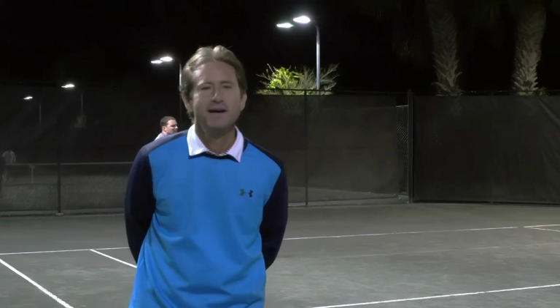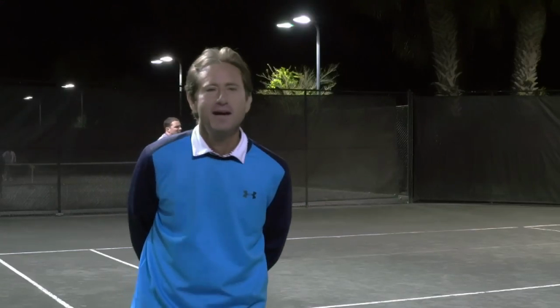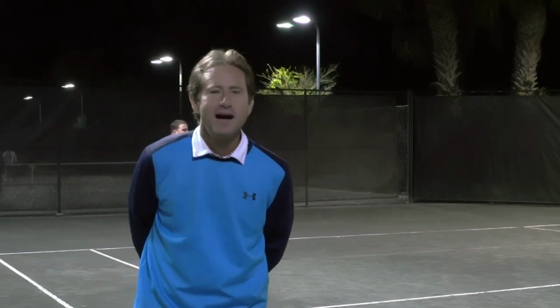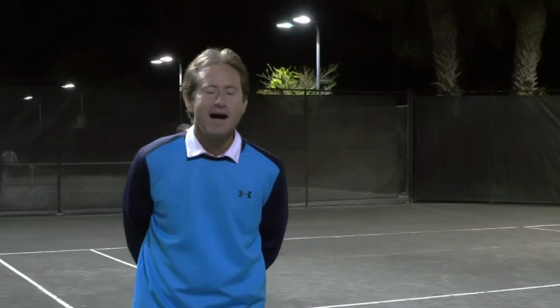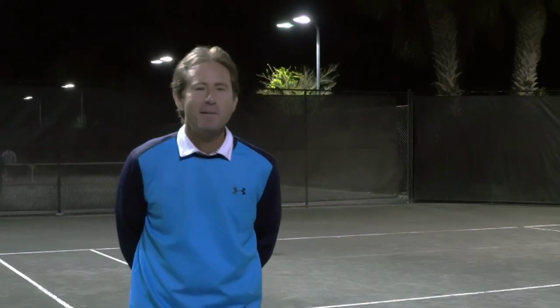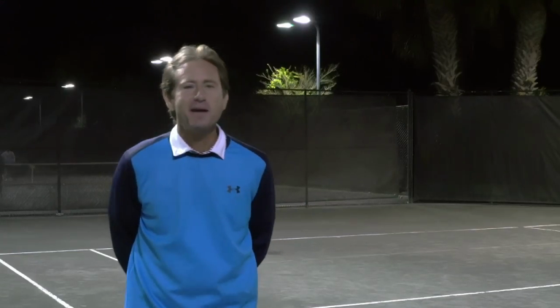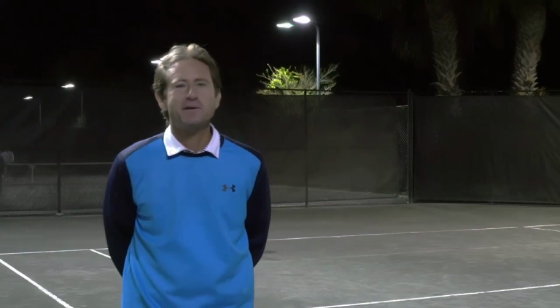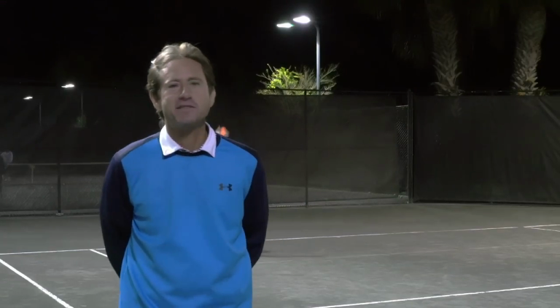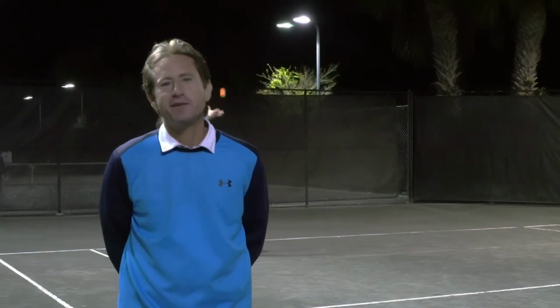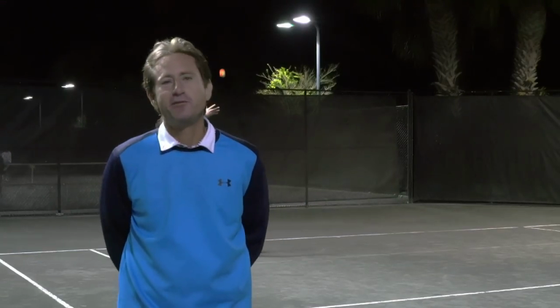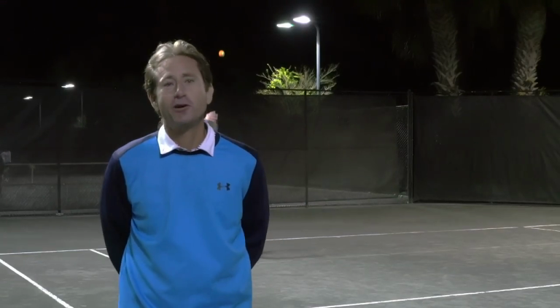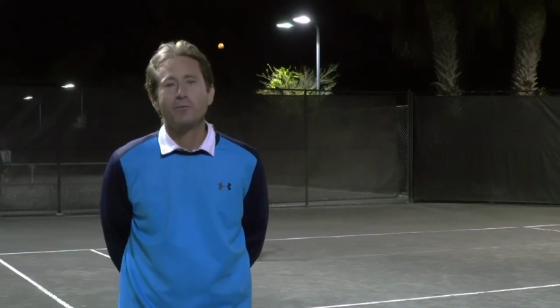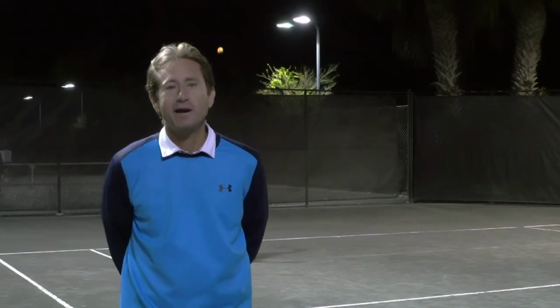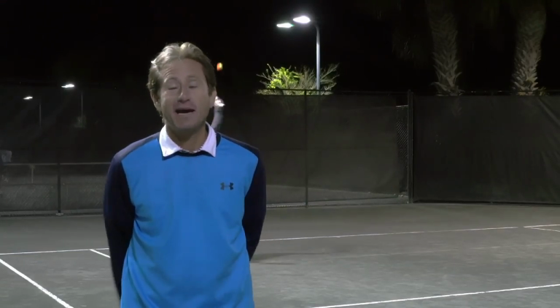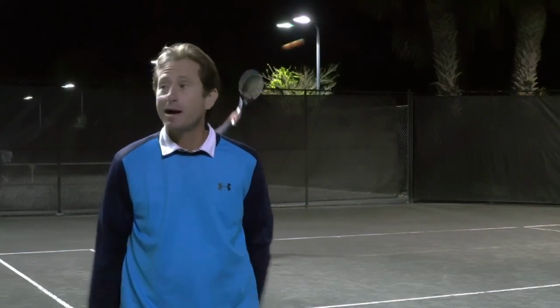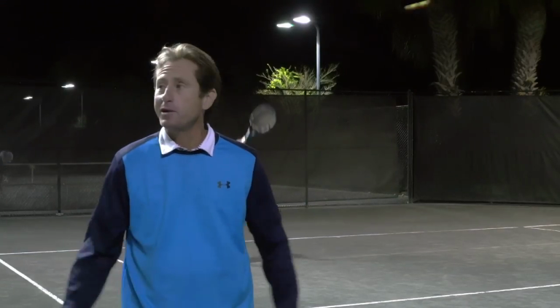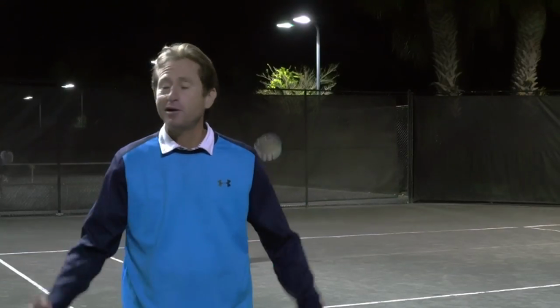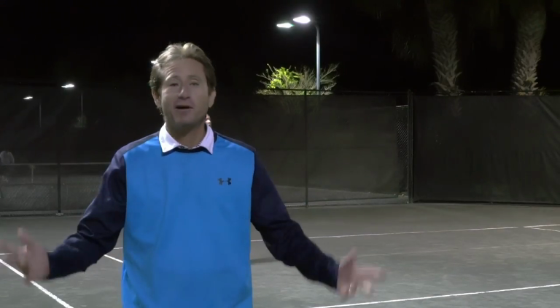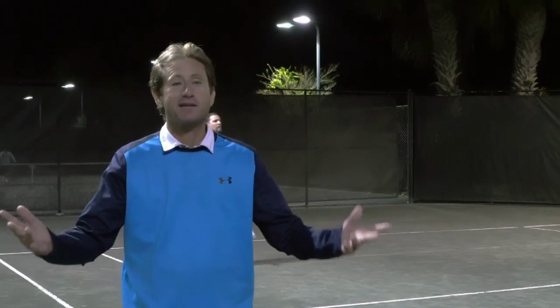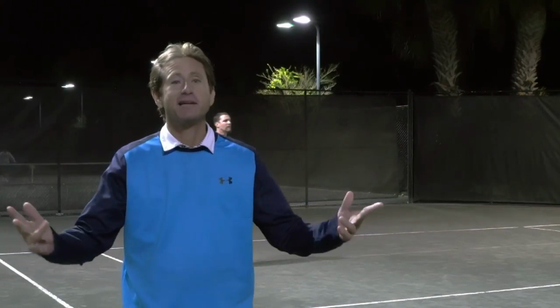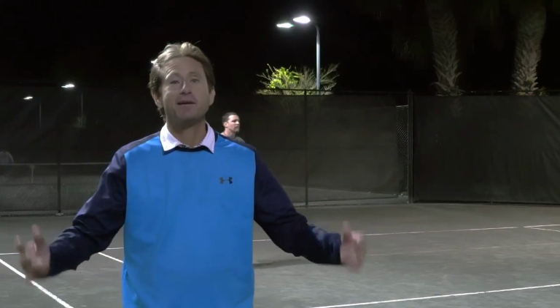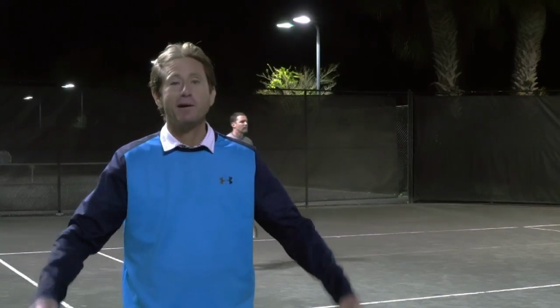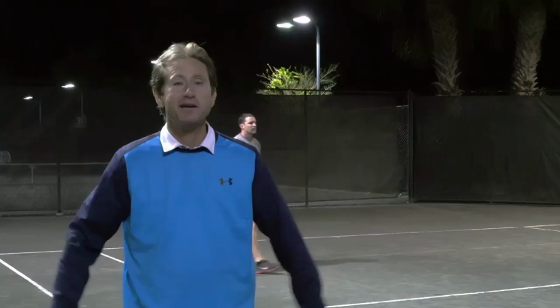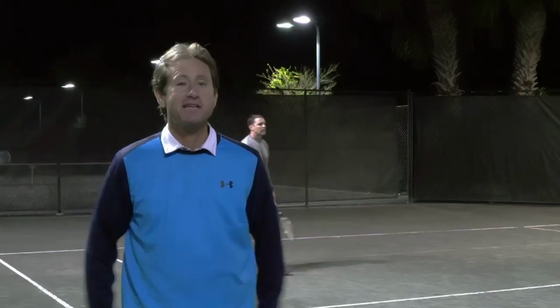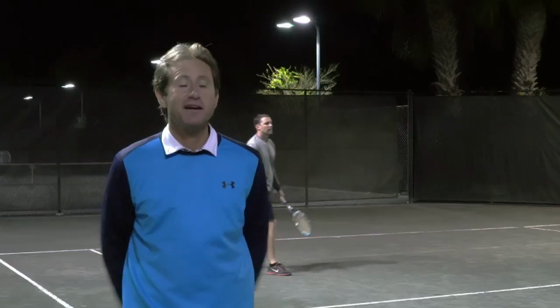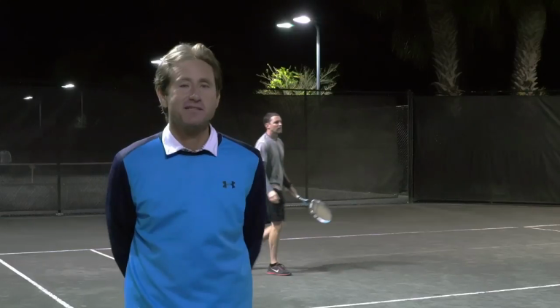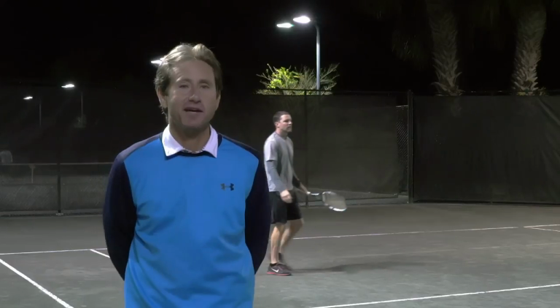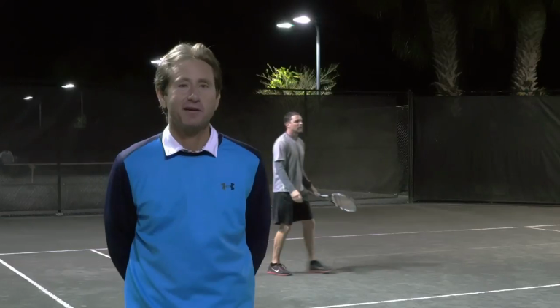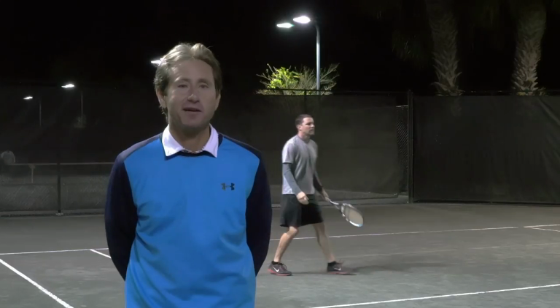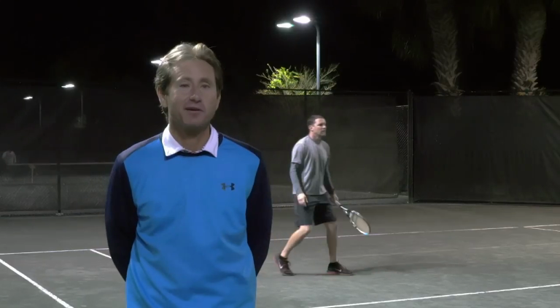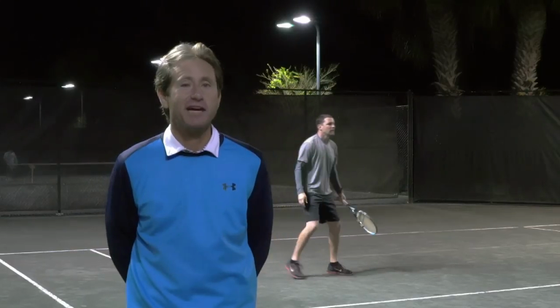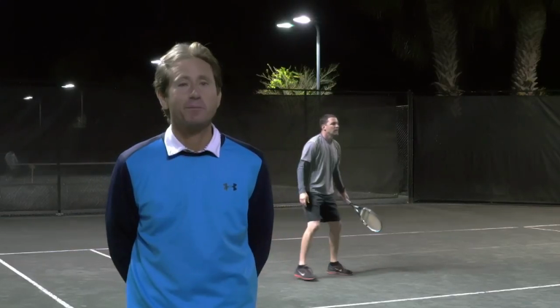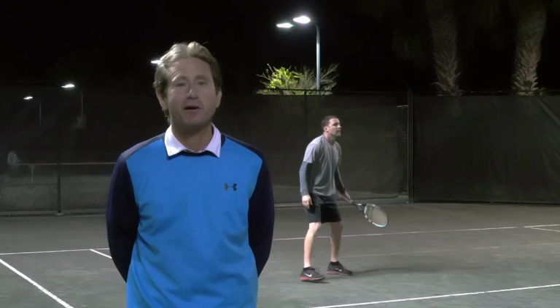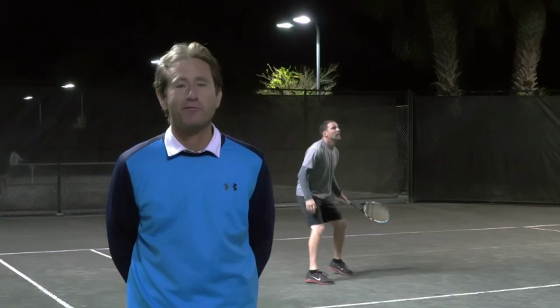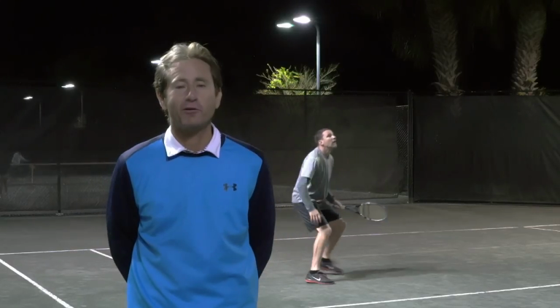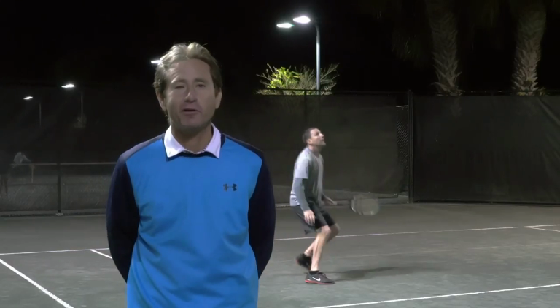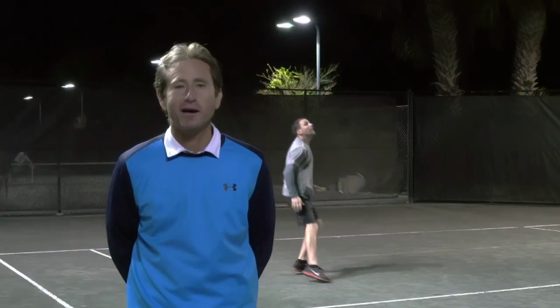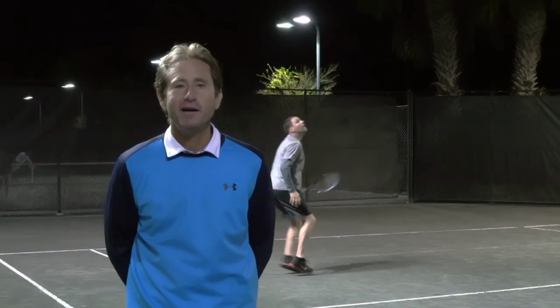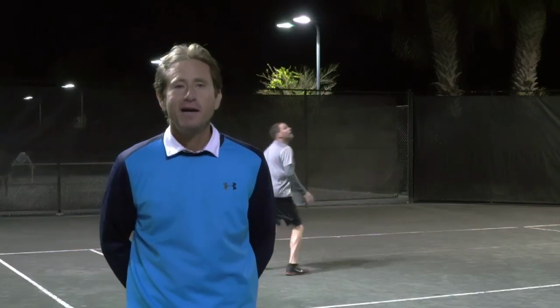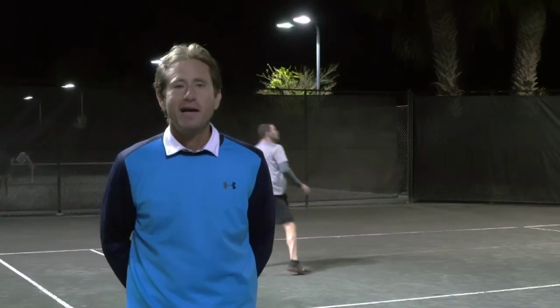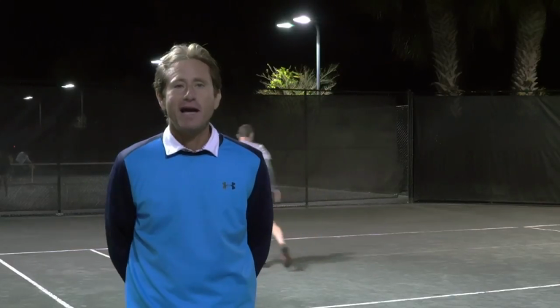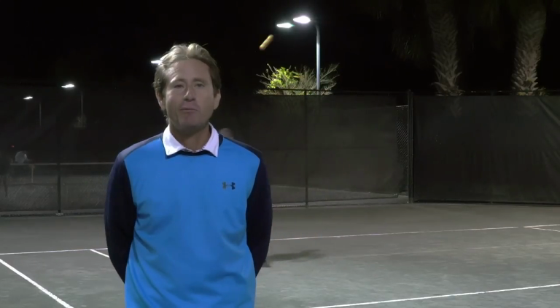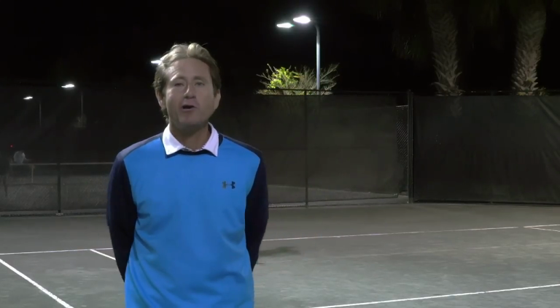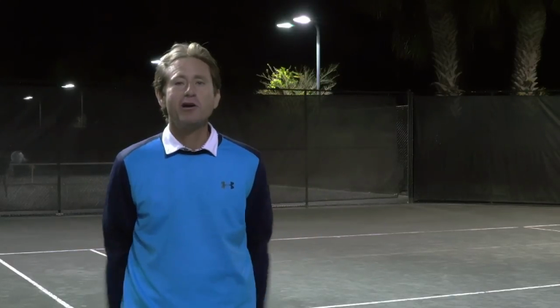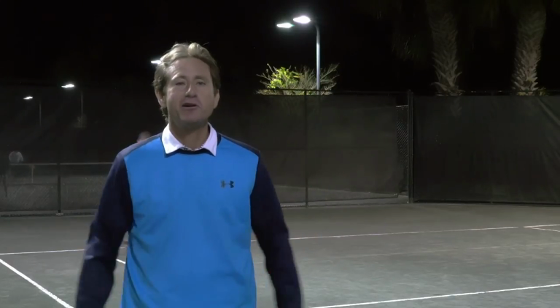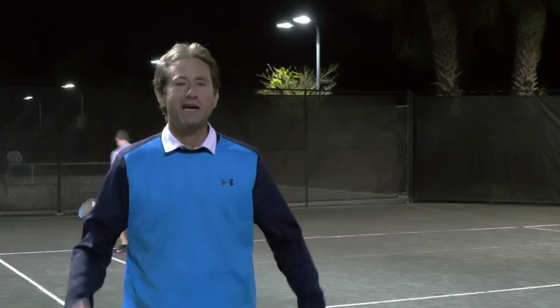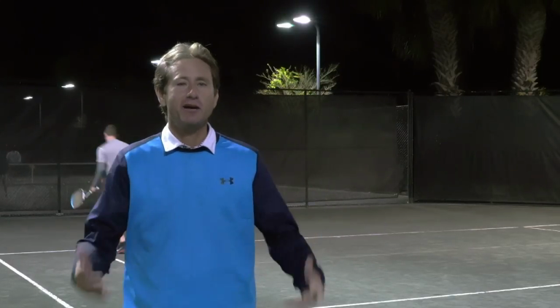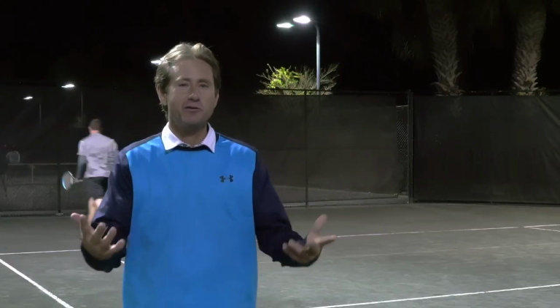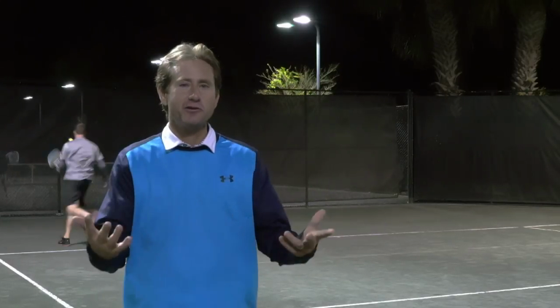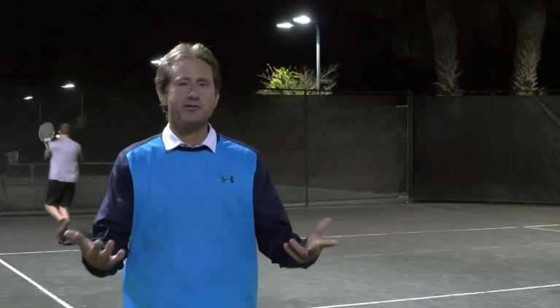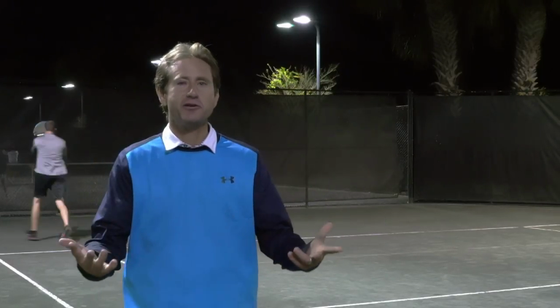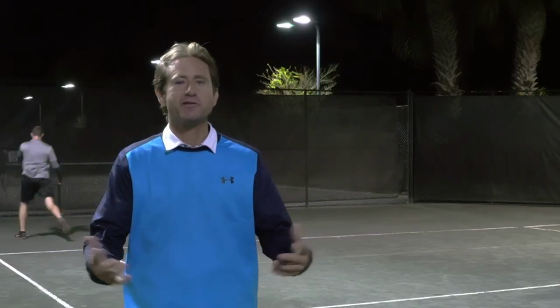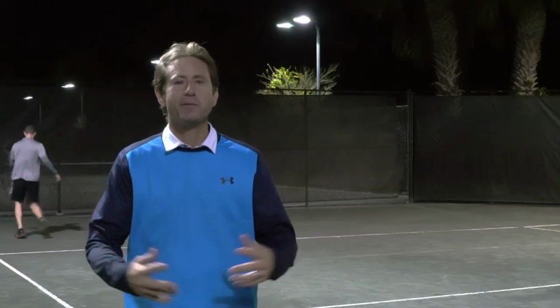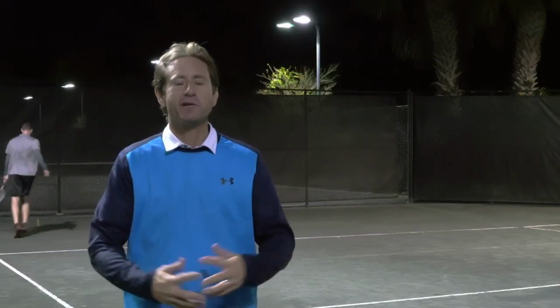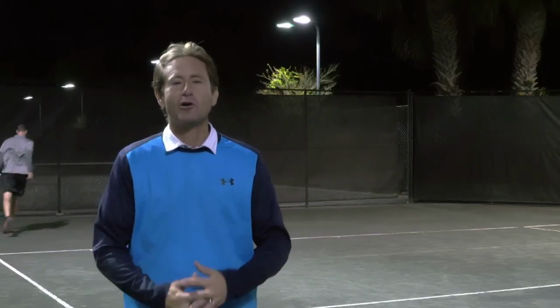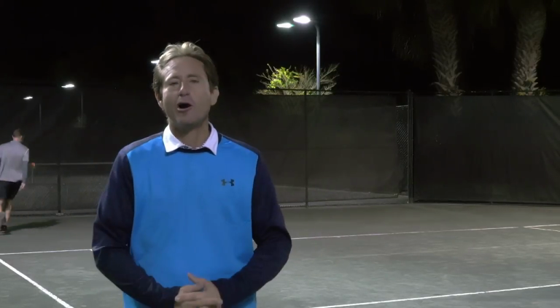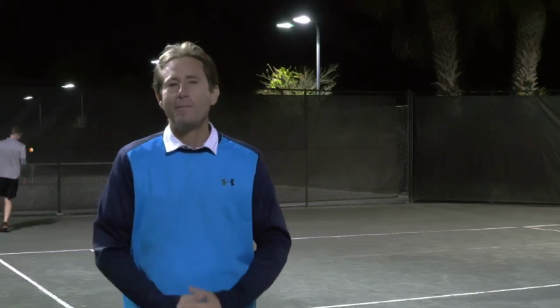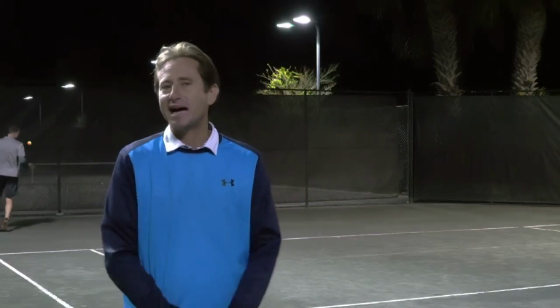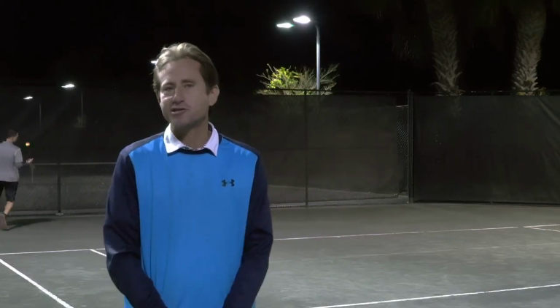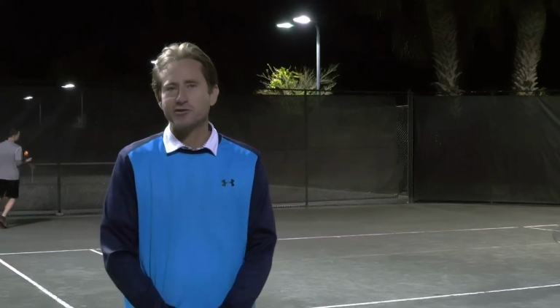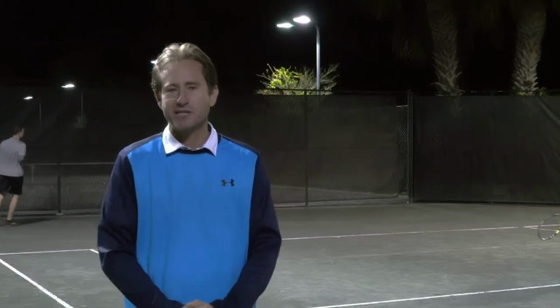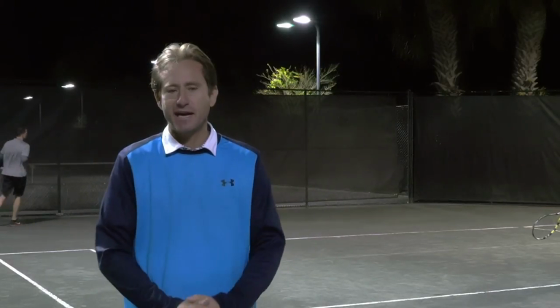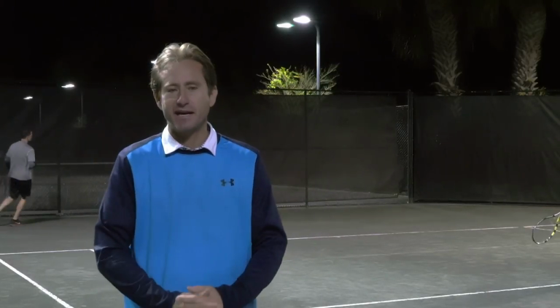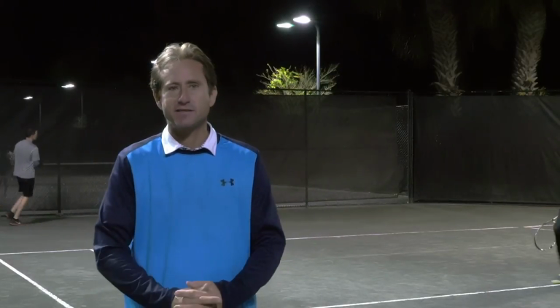Hi, my name is Steve, and I'm here at the Lake Mary Tennis Center in Lake Mary, Florida. We're here to introduce to you something called Masters Tennis.